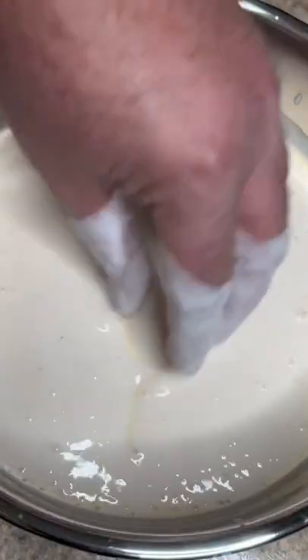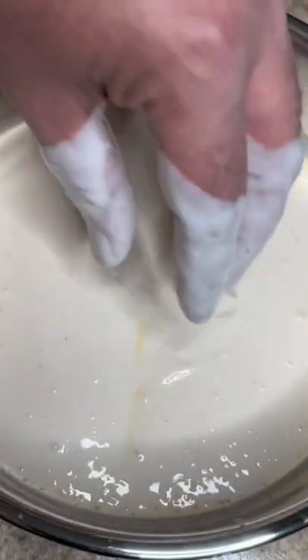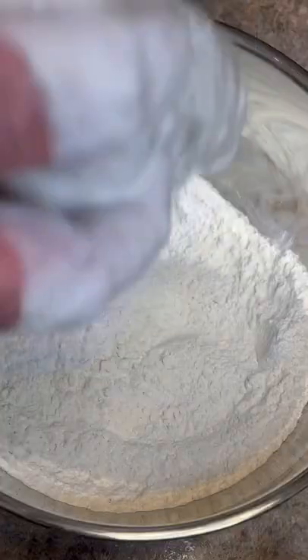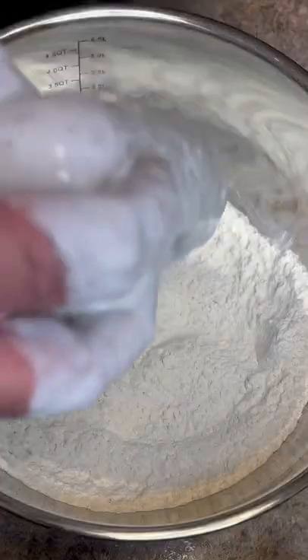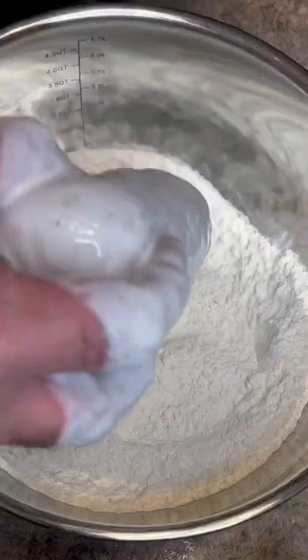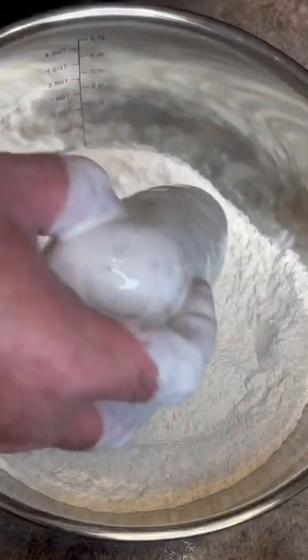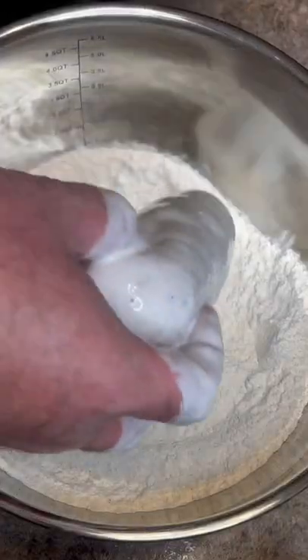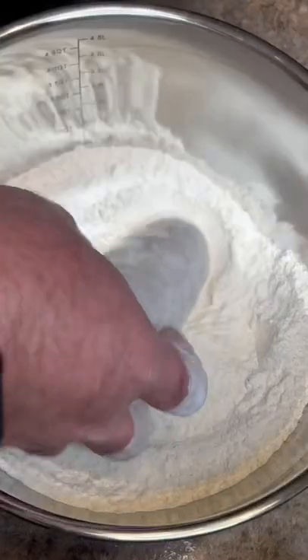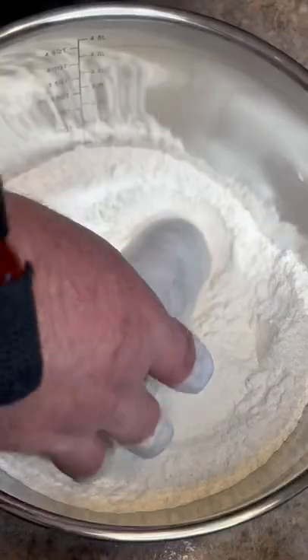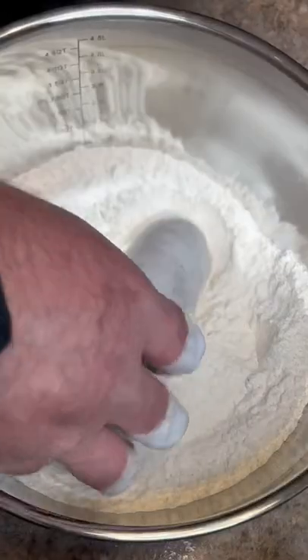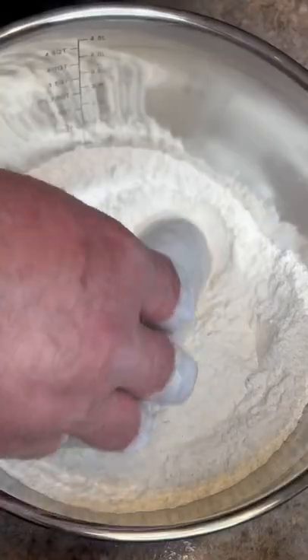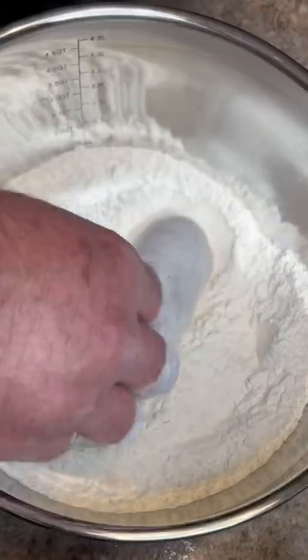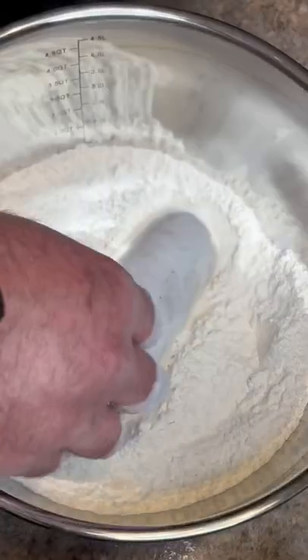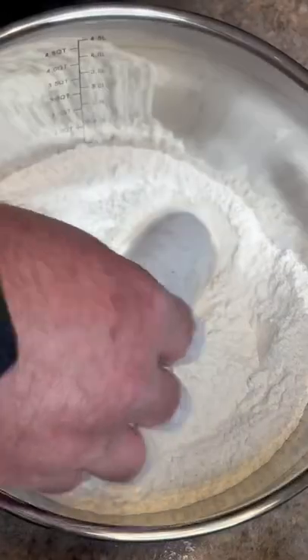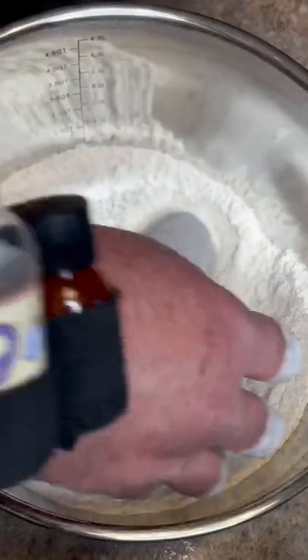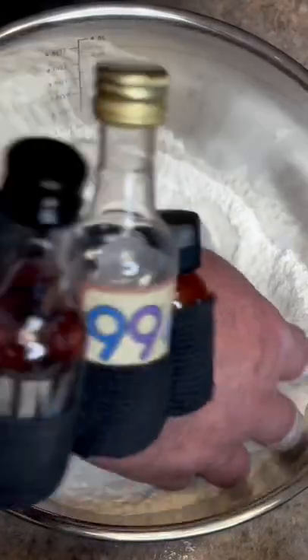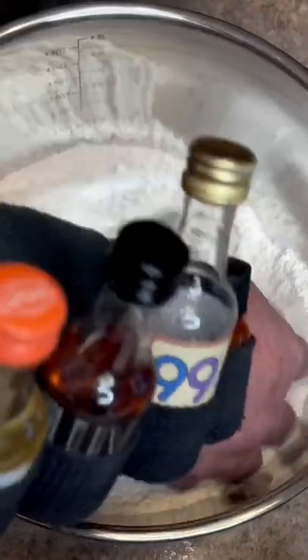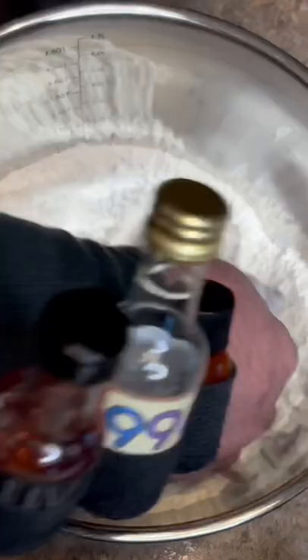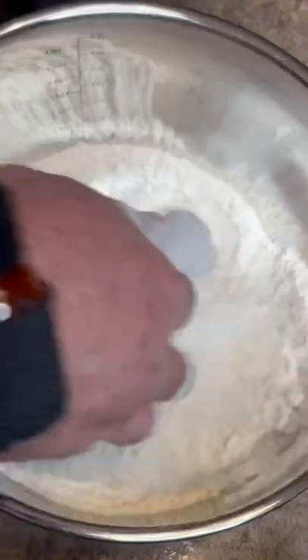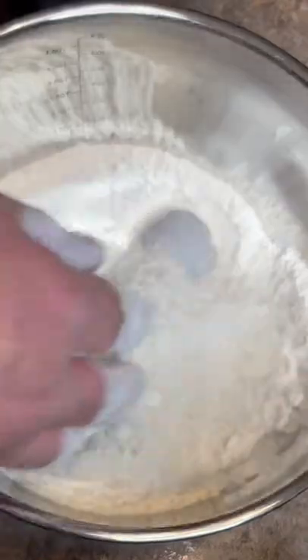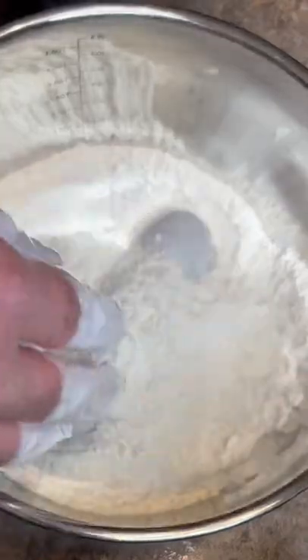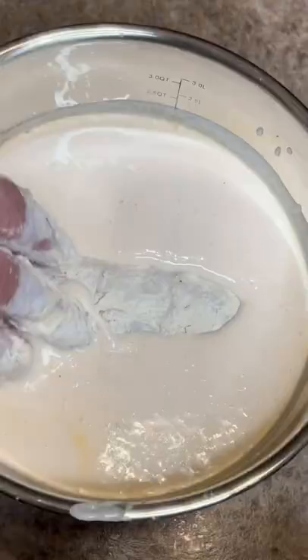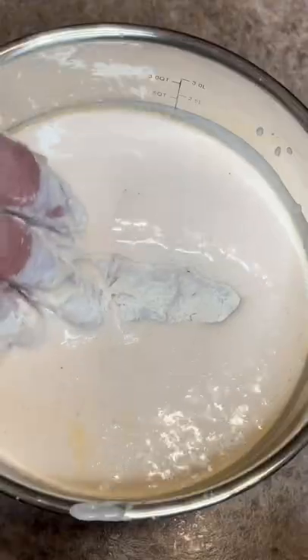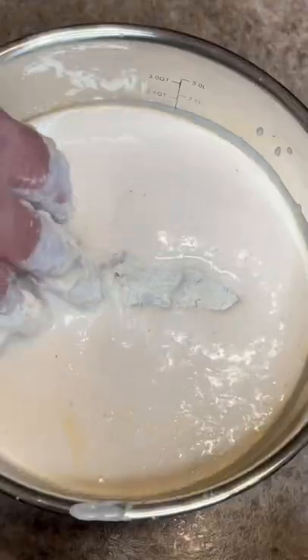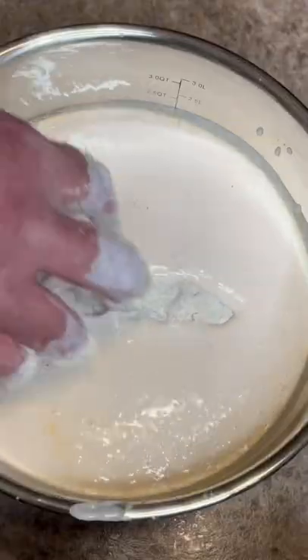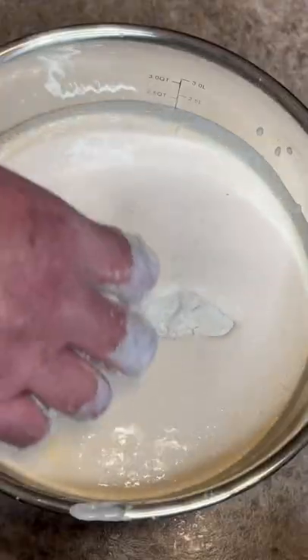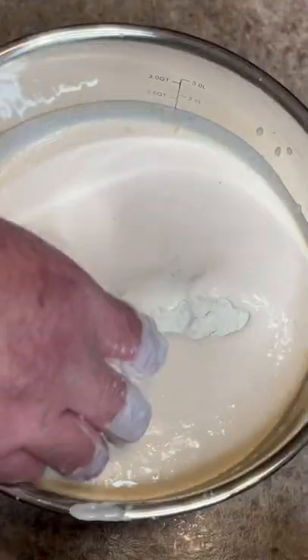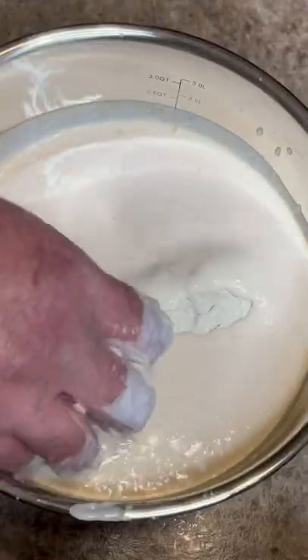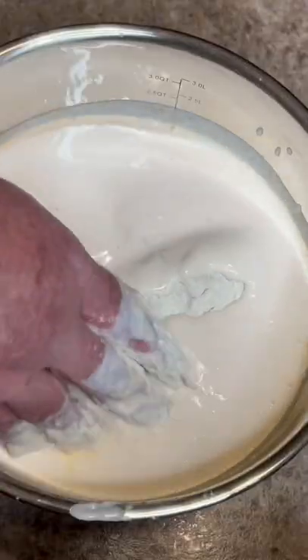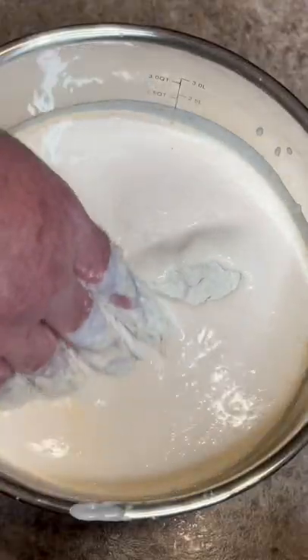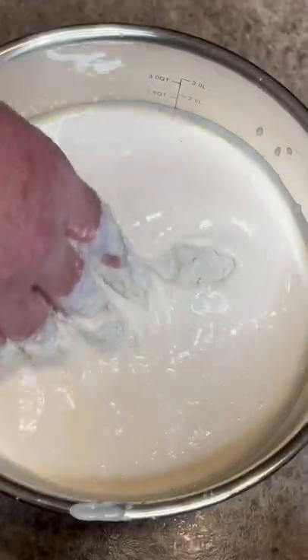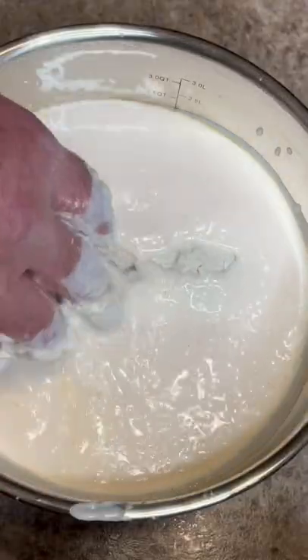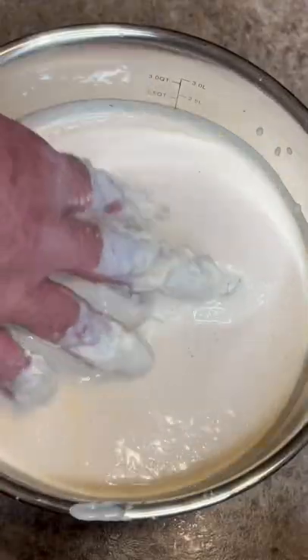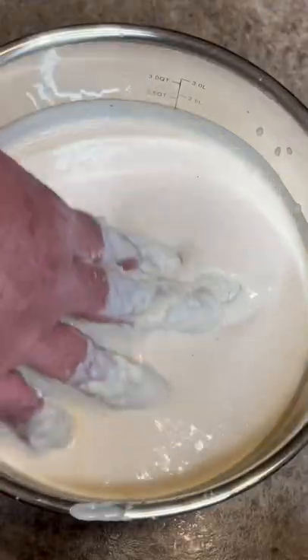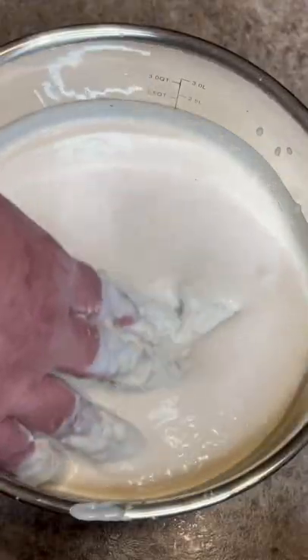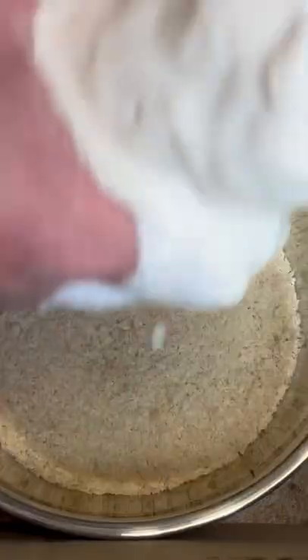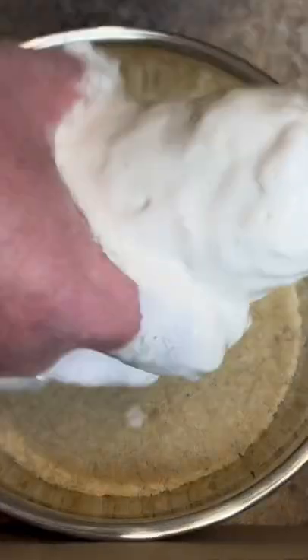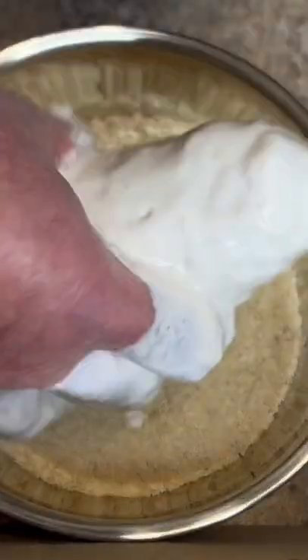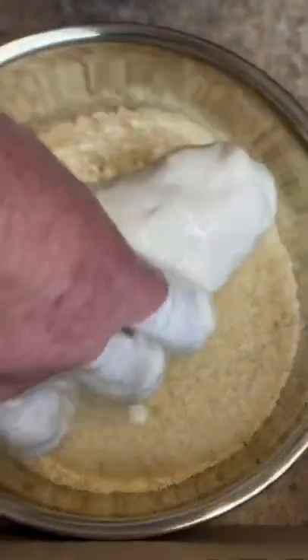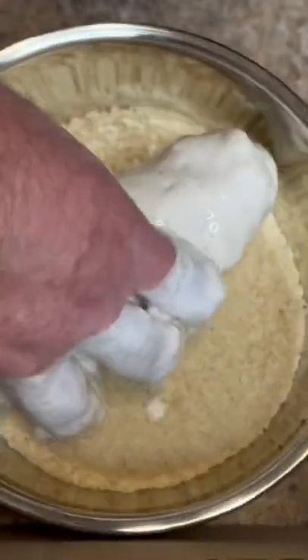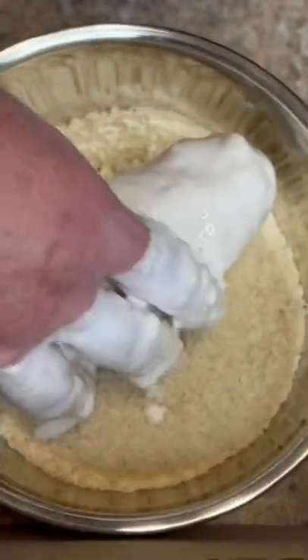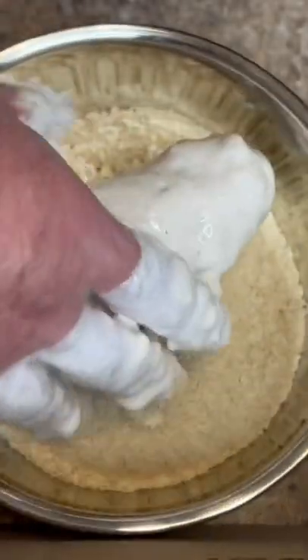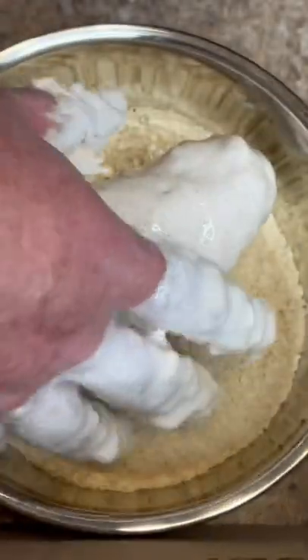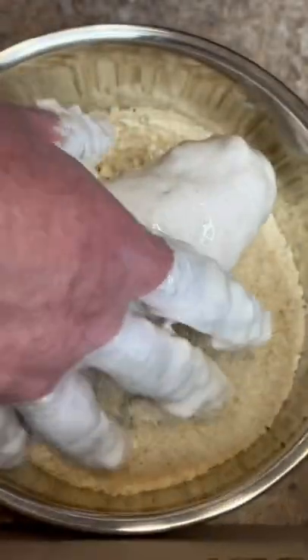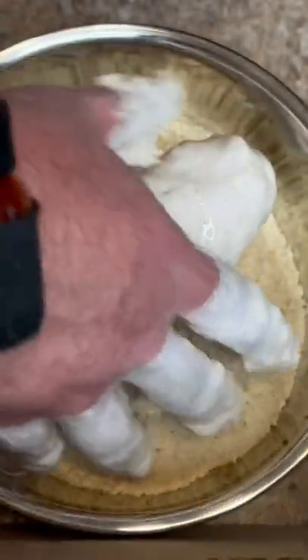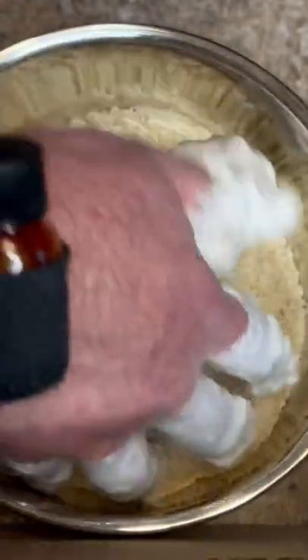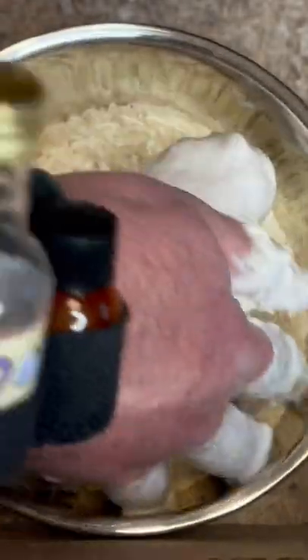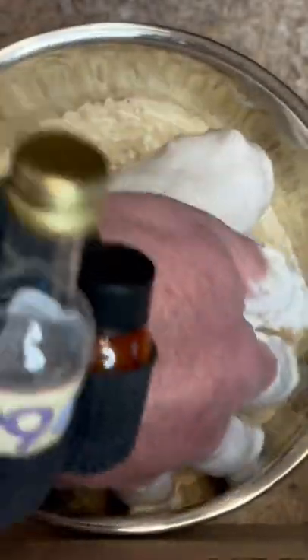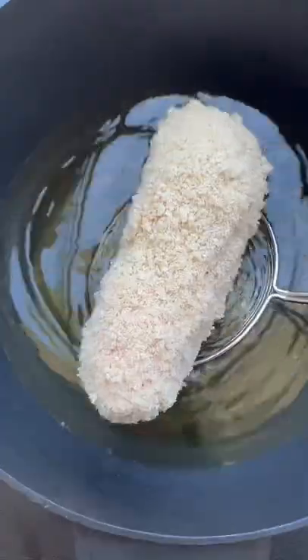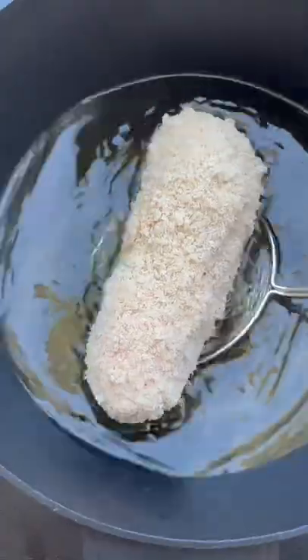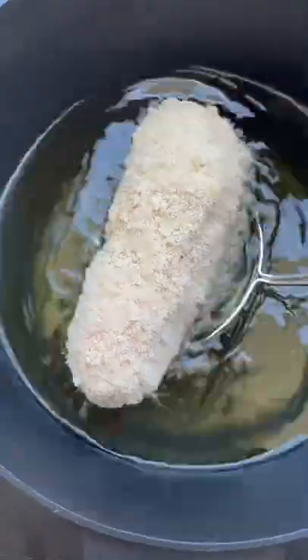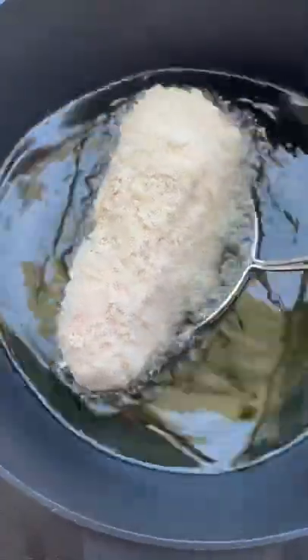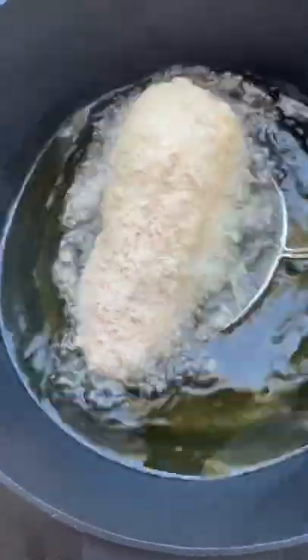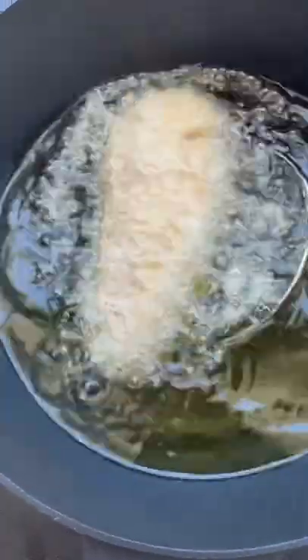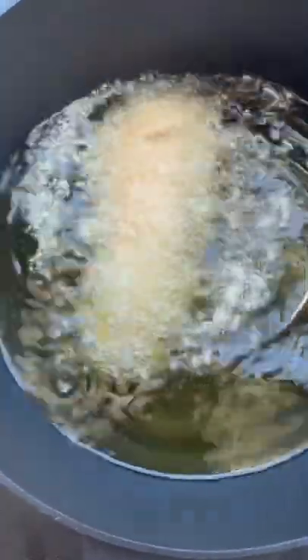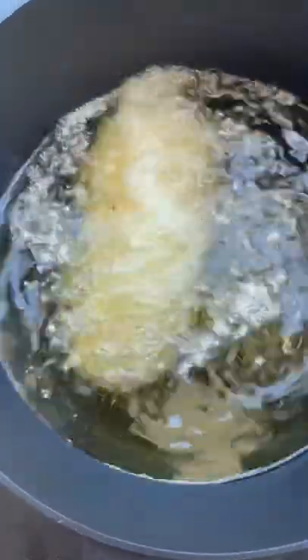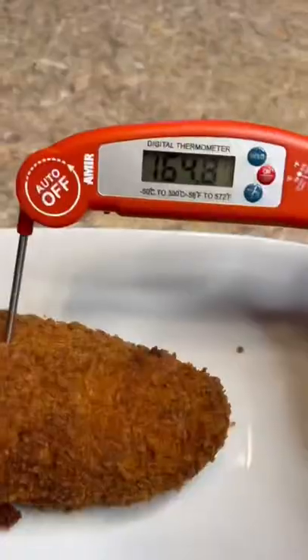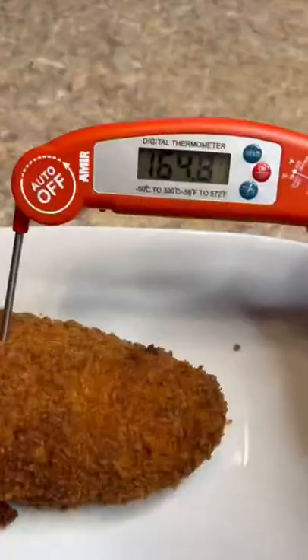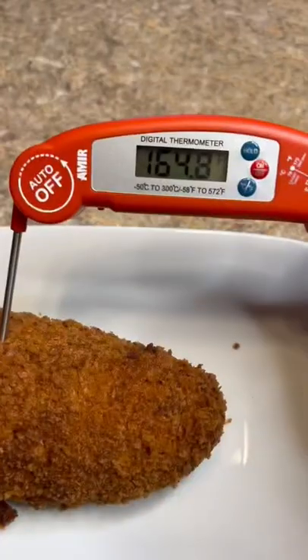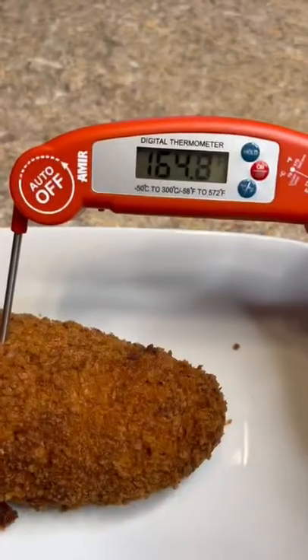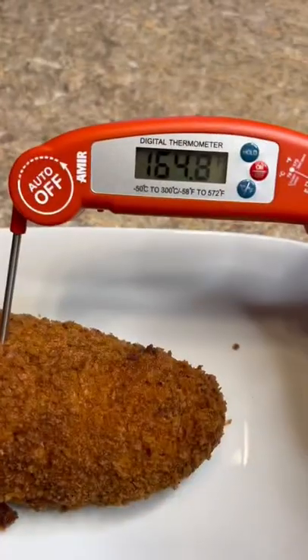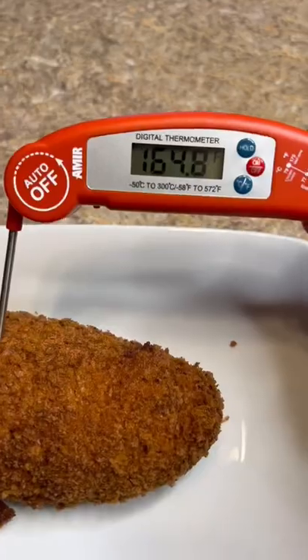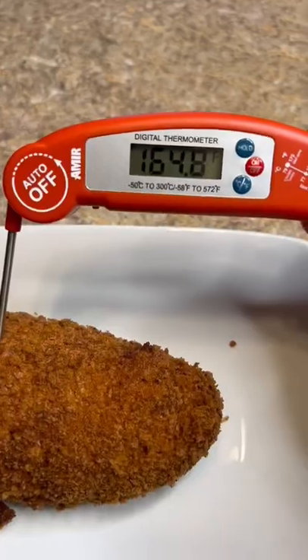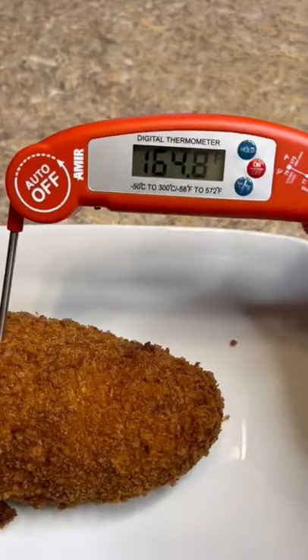Now out of the buttermilk into seasoned flour, back into the buttermilk, then into seasoned breadcrumb. Cook to 165°F.